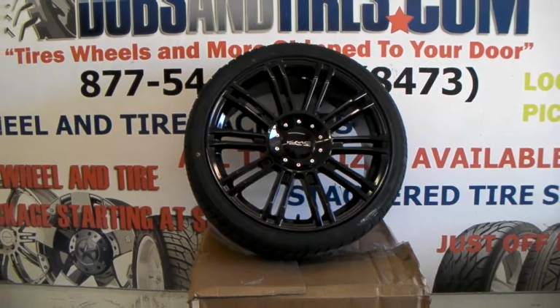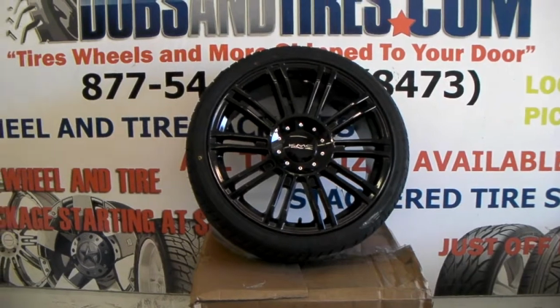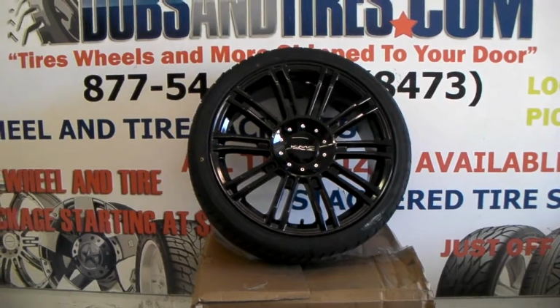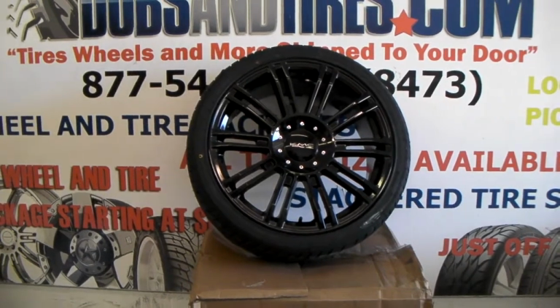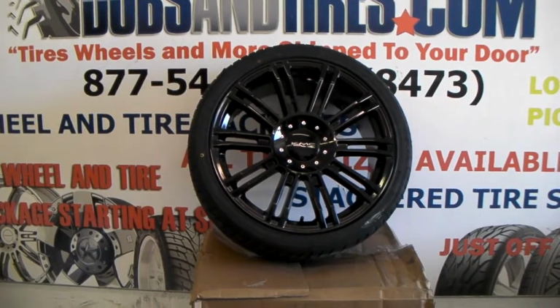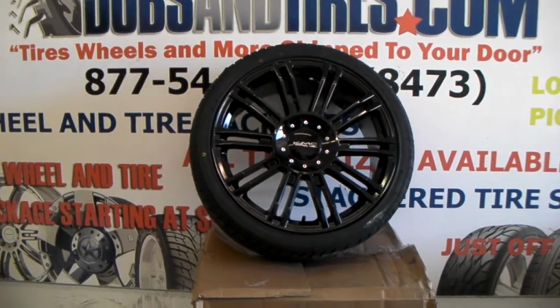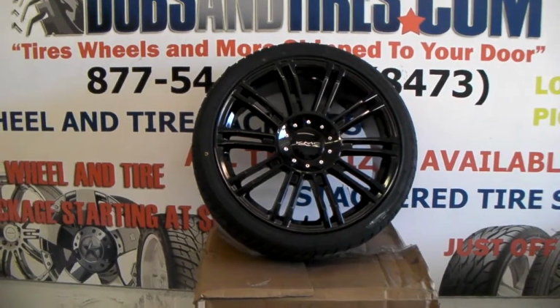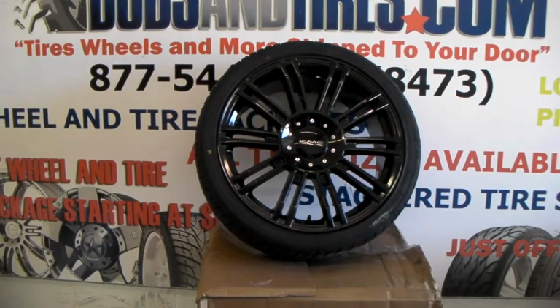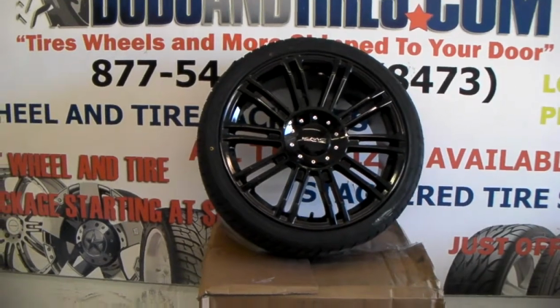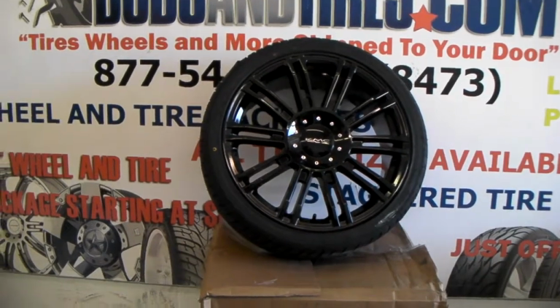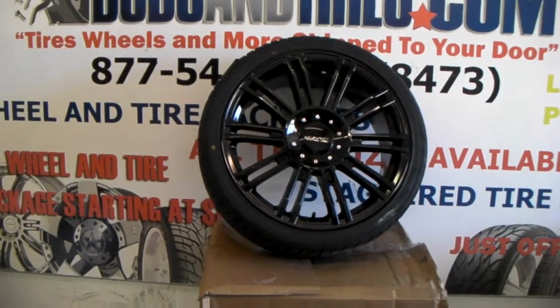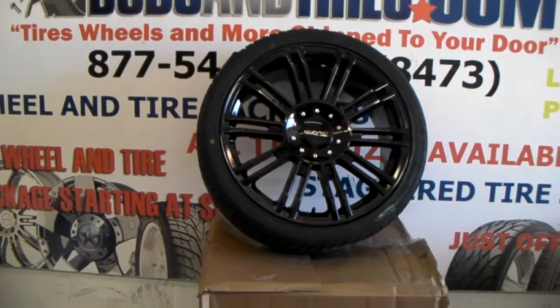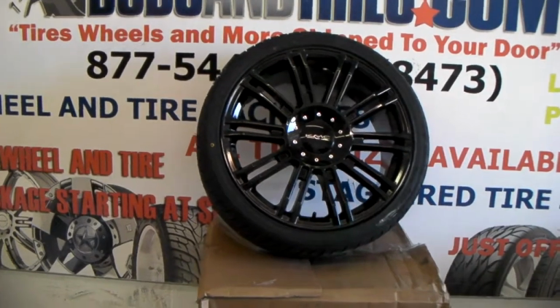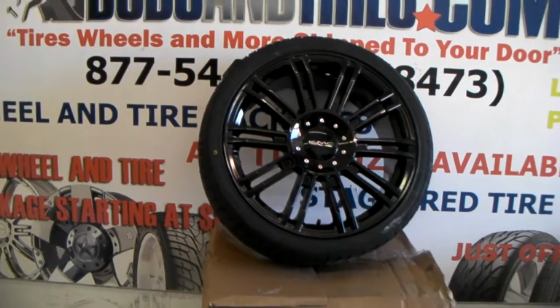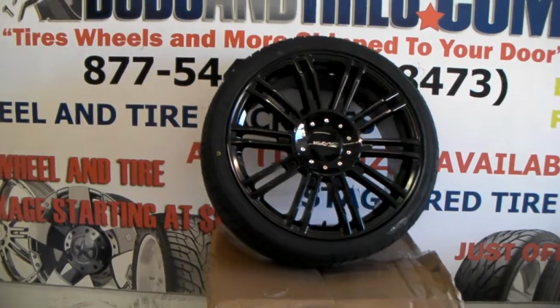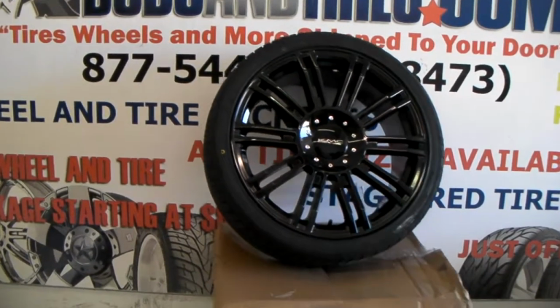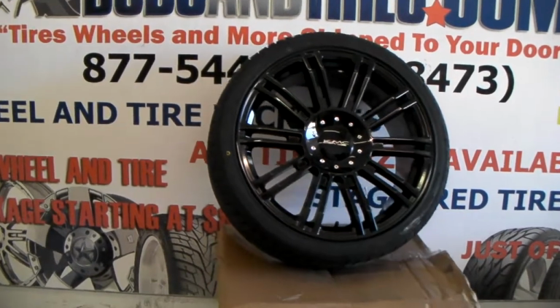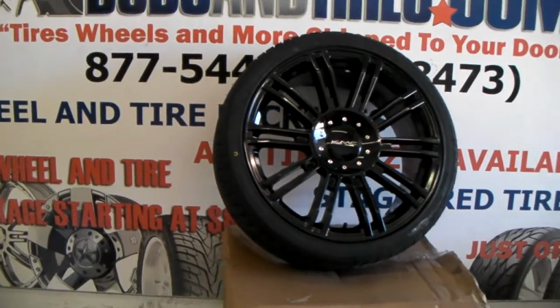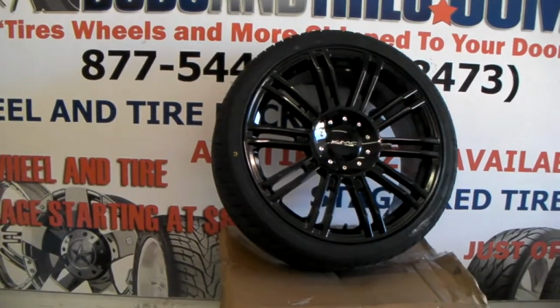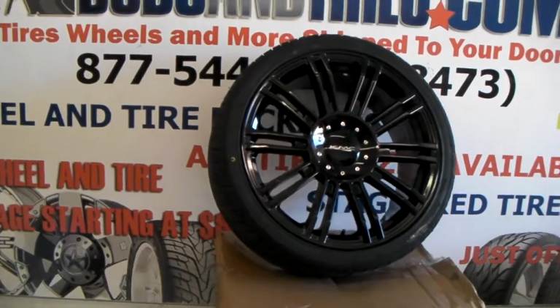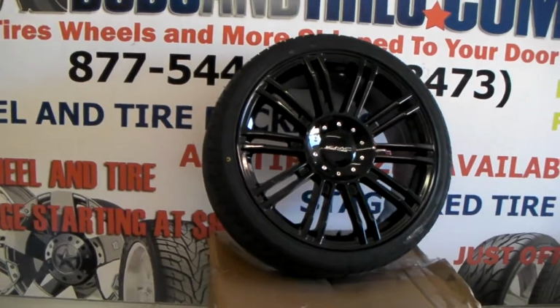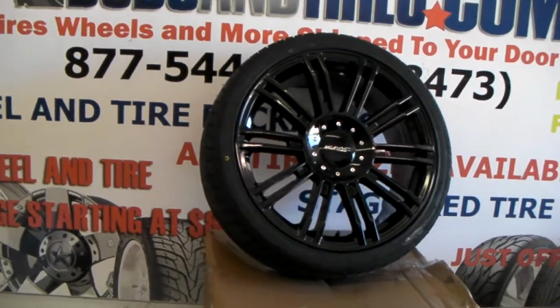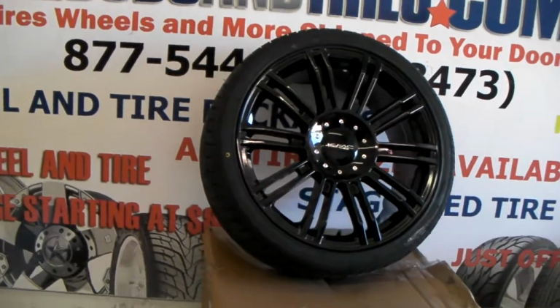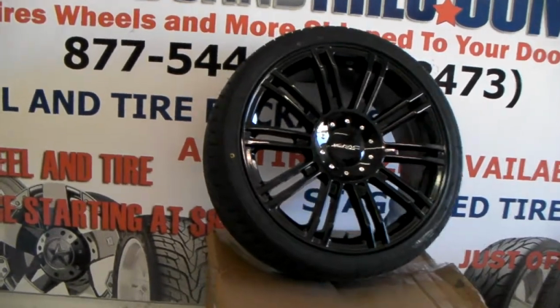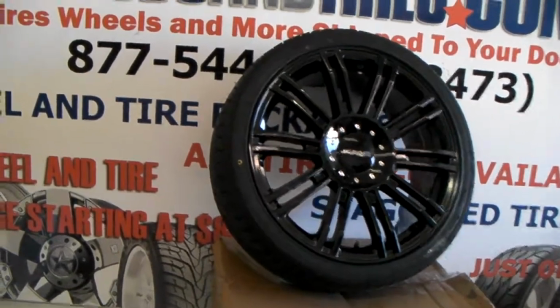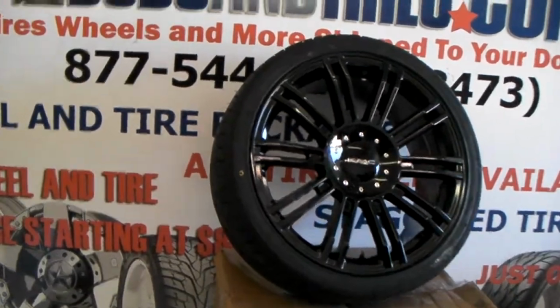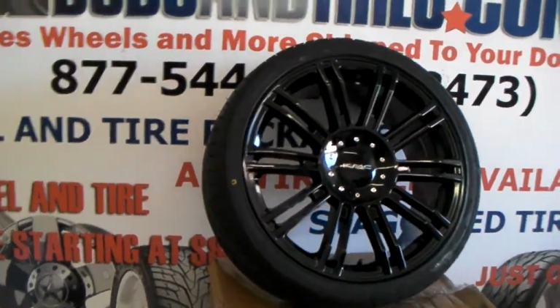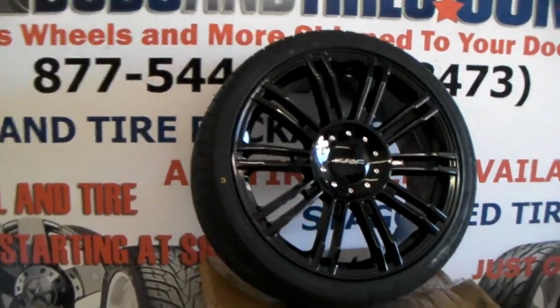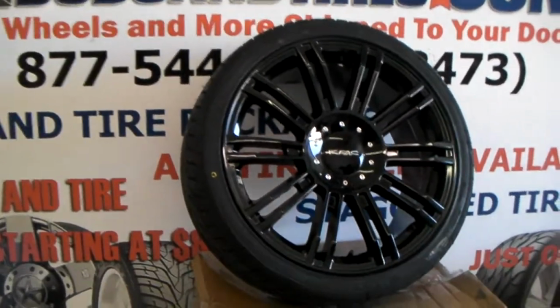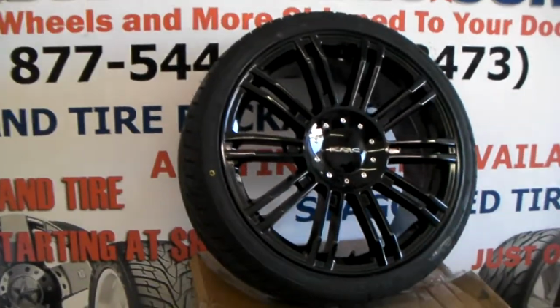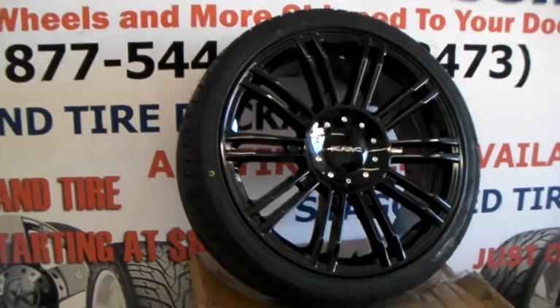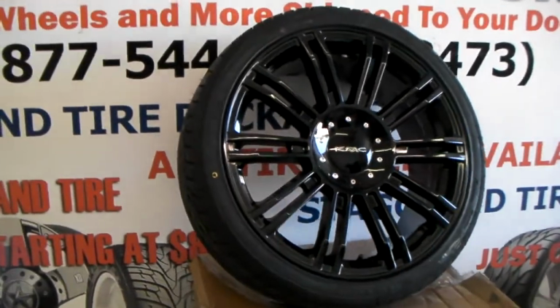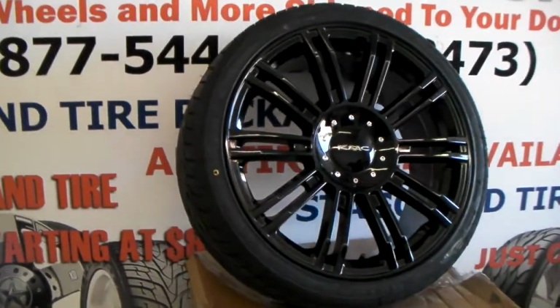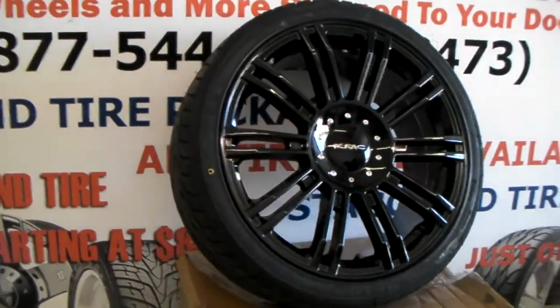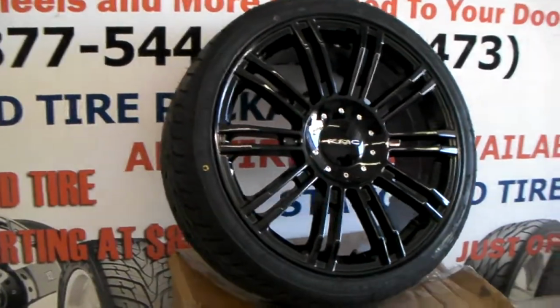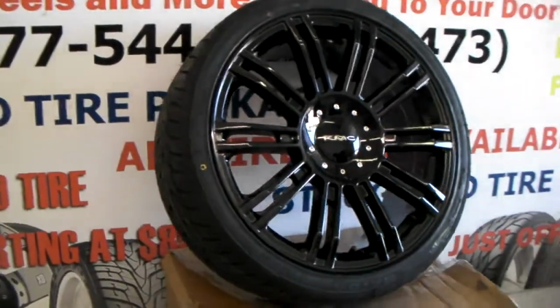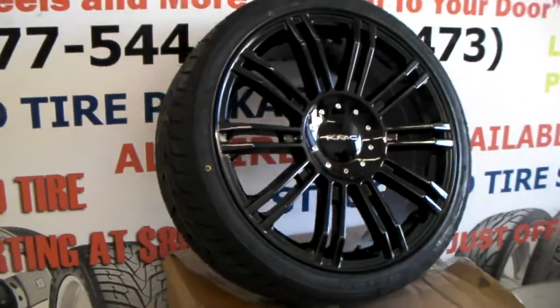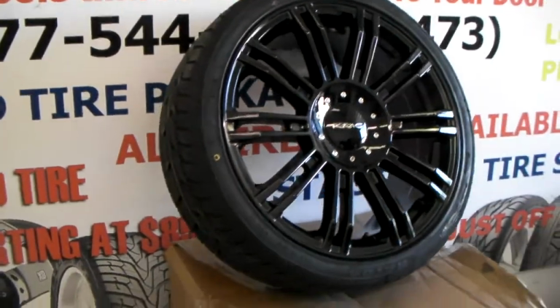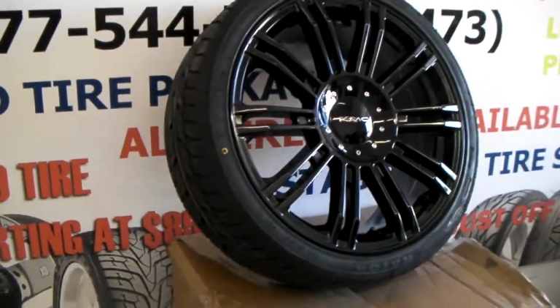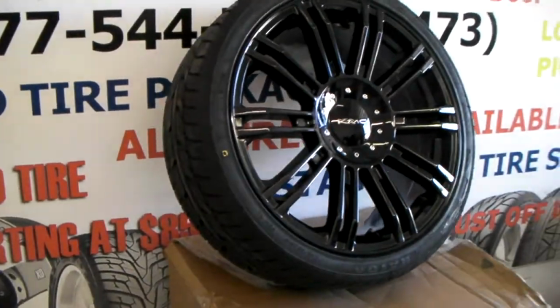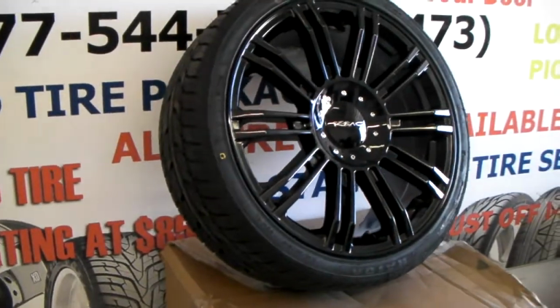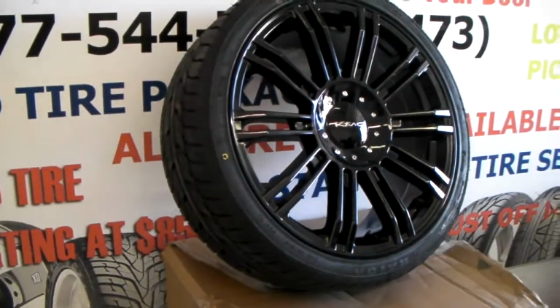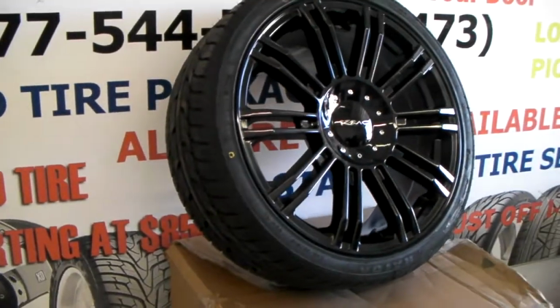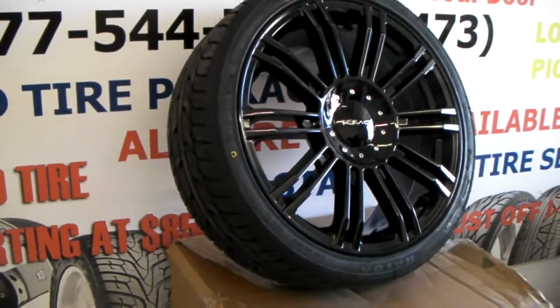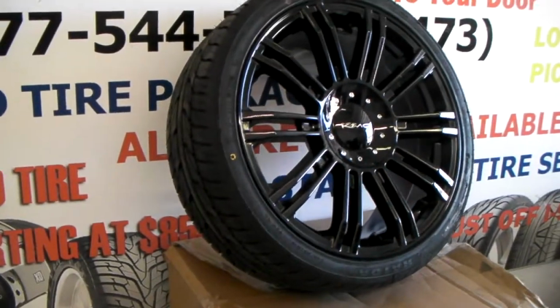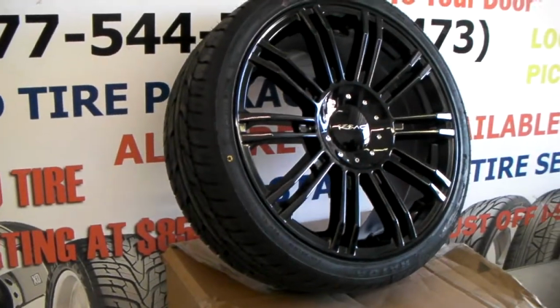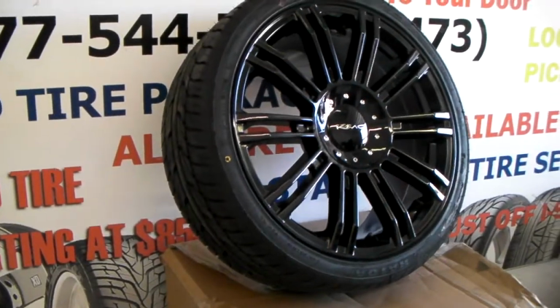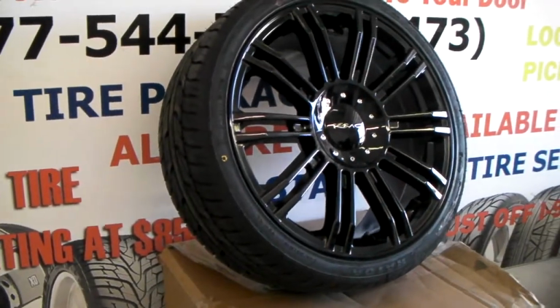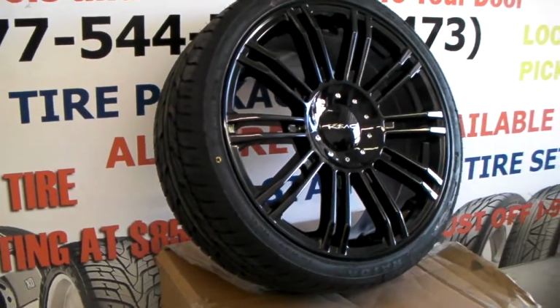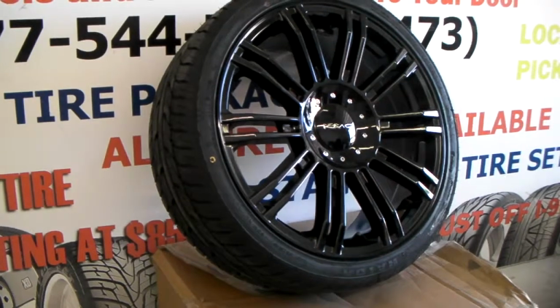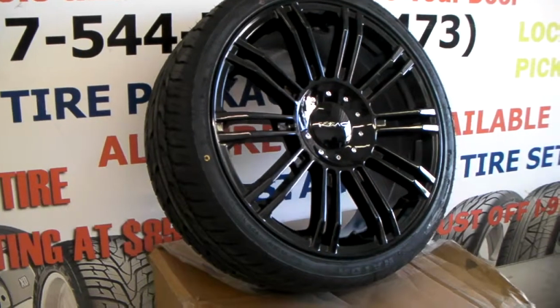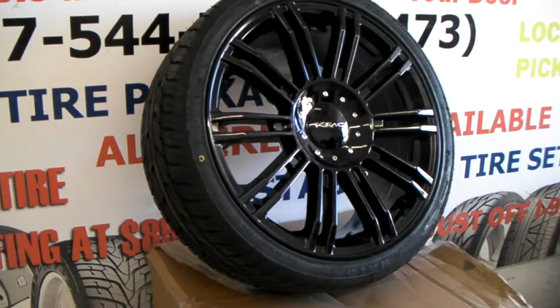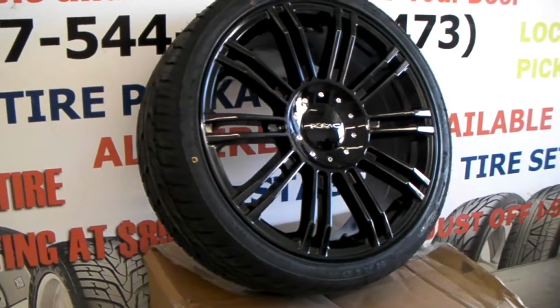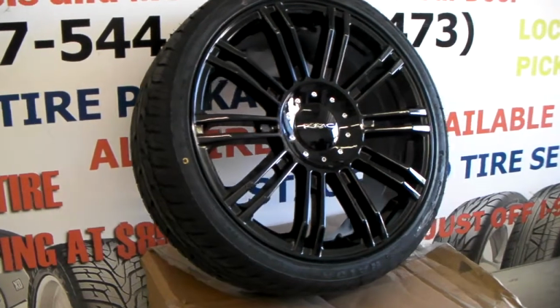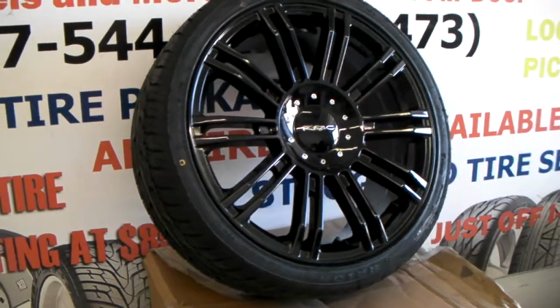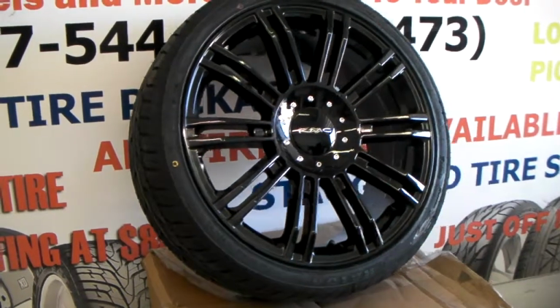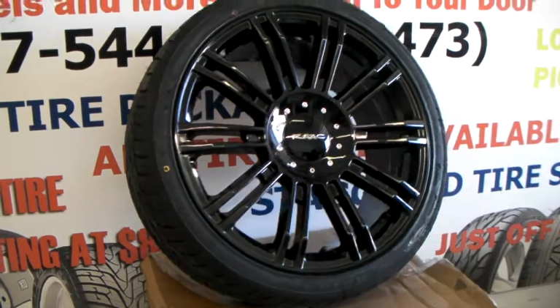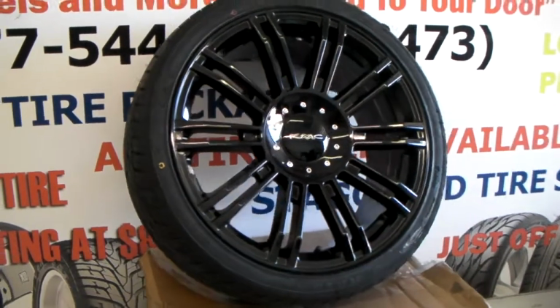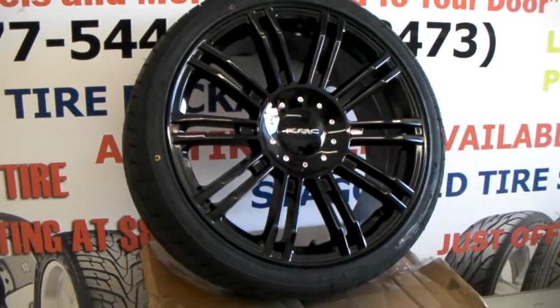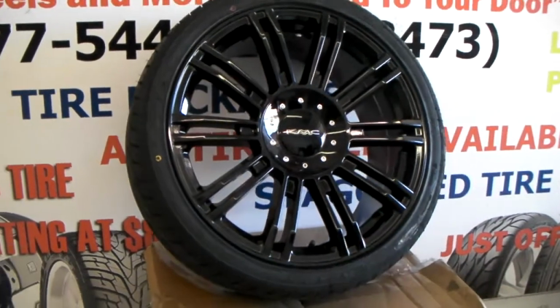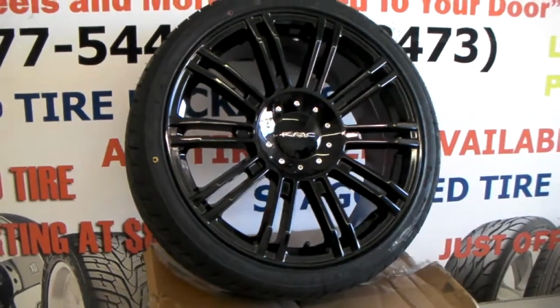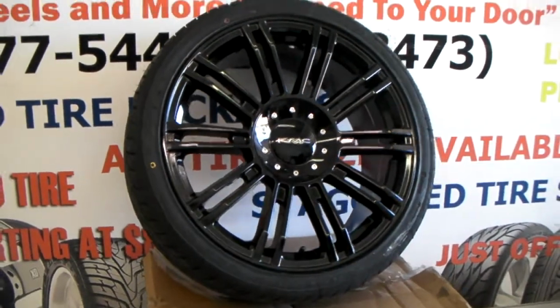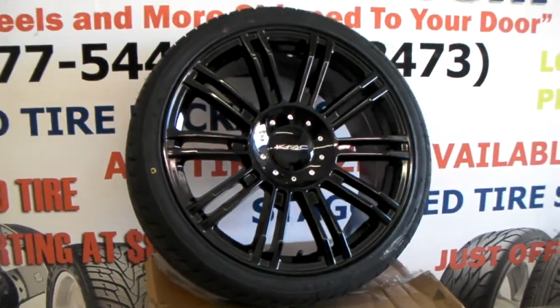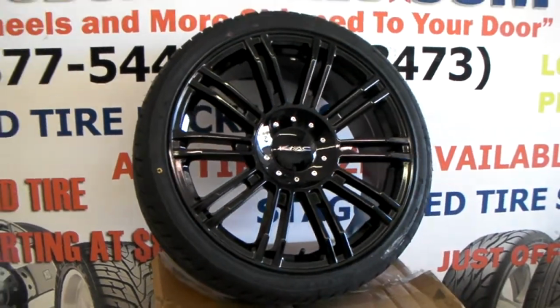Definitely a good looking wheel. The gloss black has a little concave look to it — definitely will give you a good look on a new vehicle.